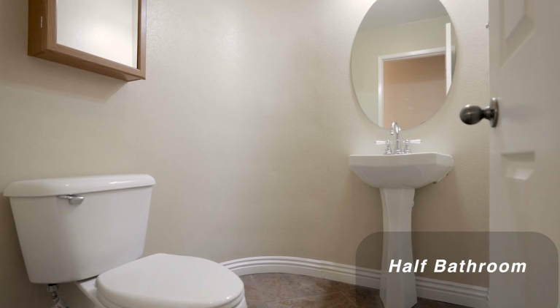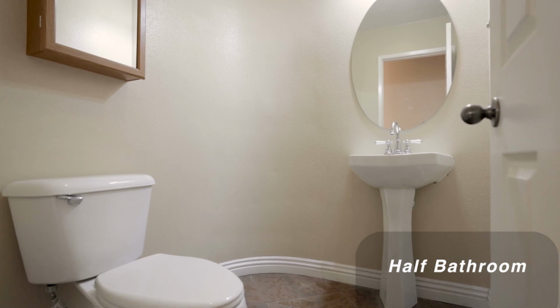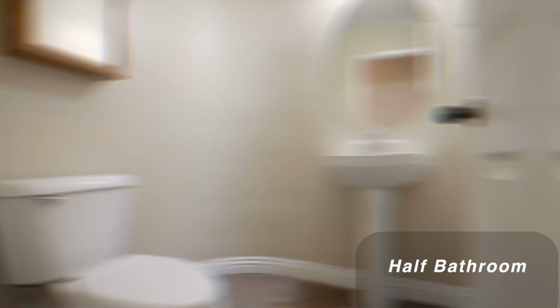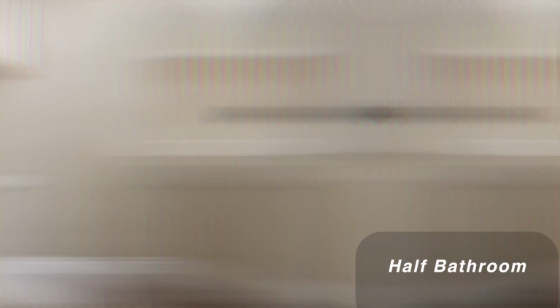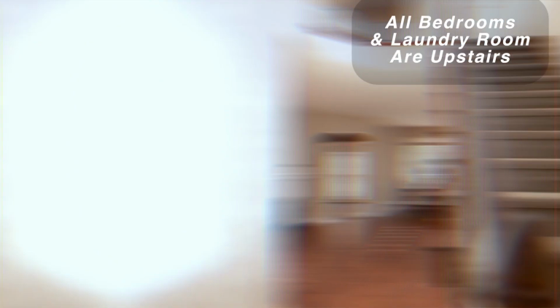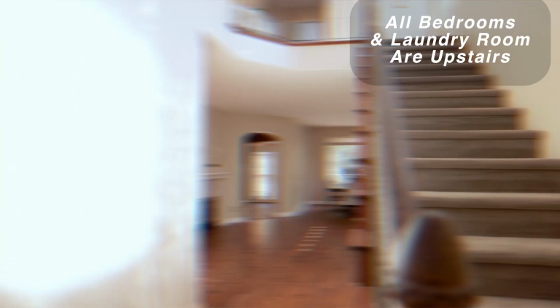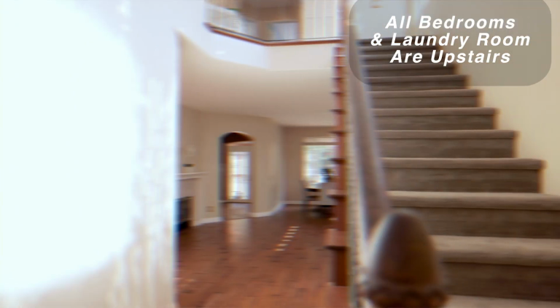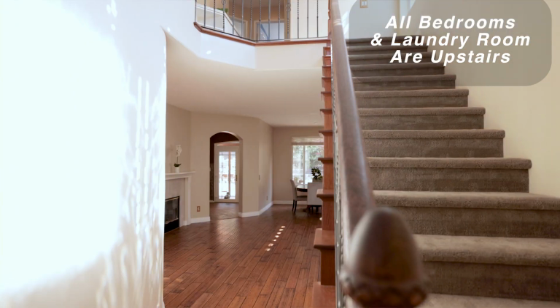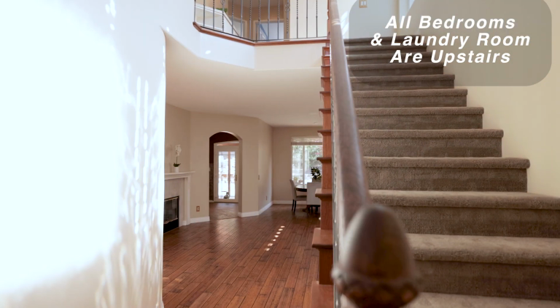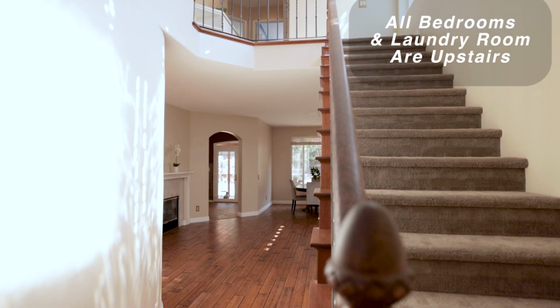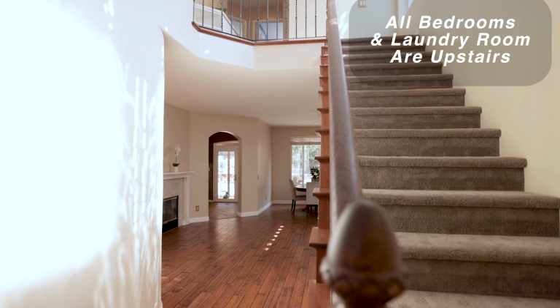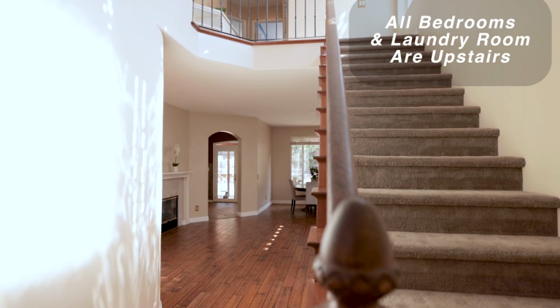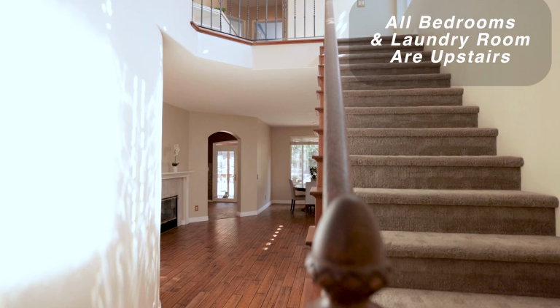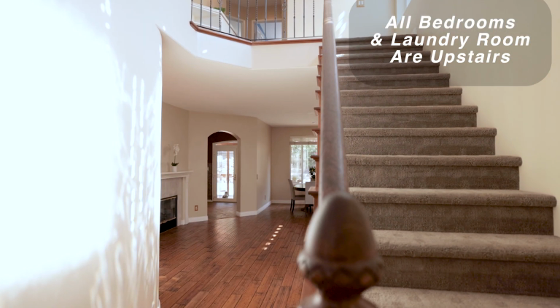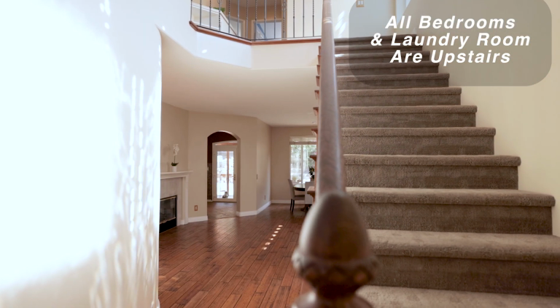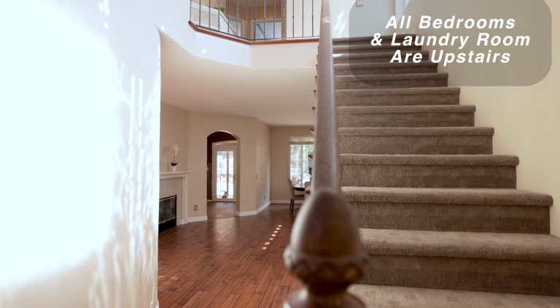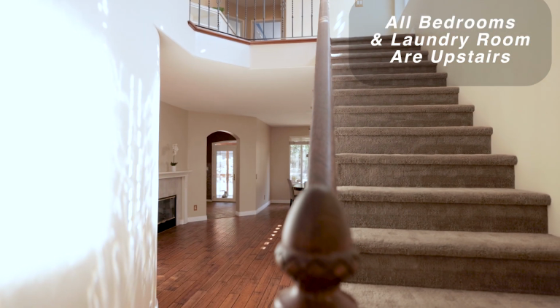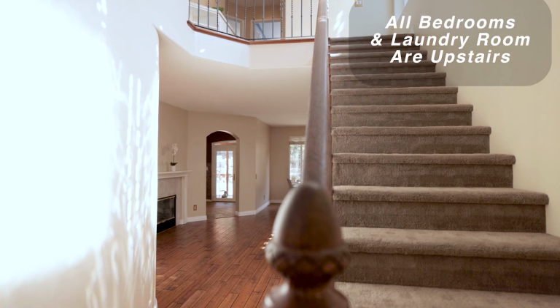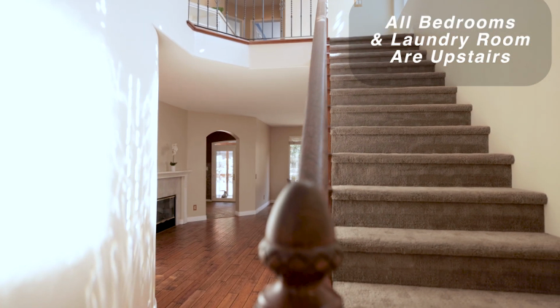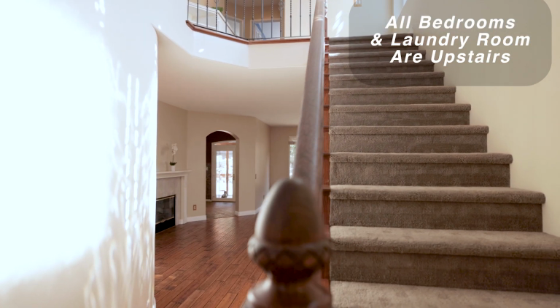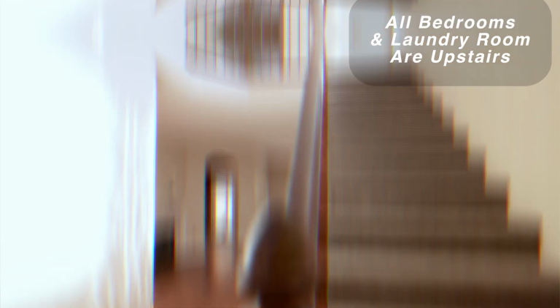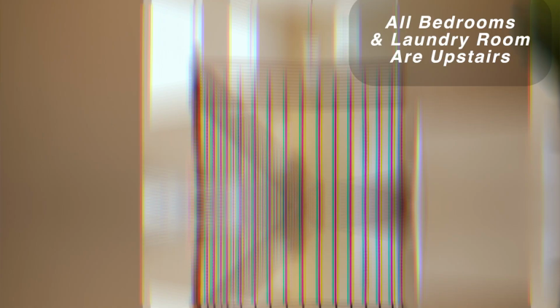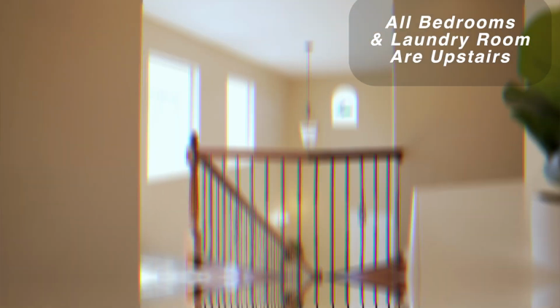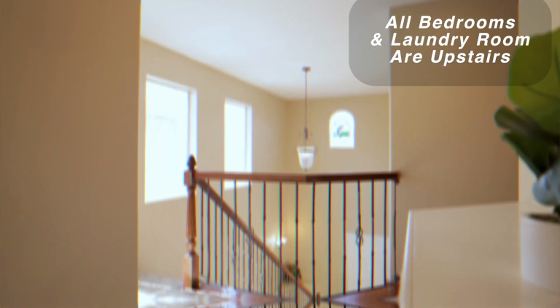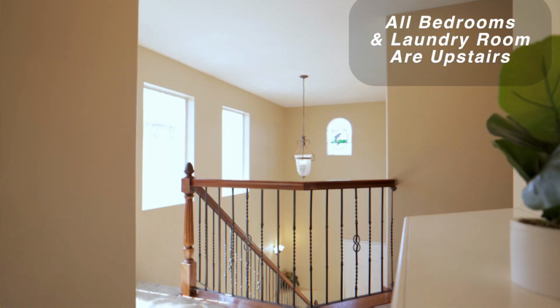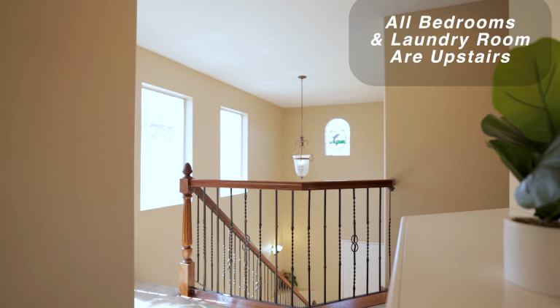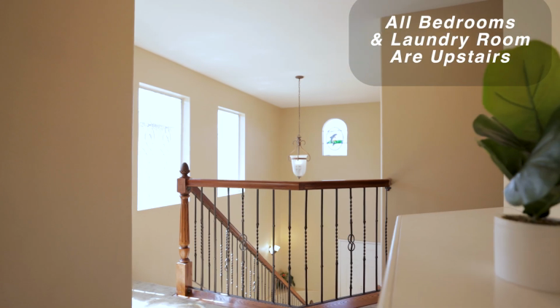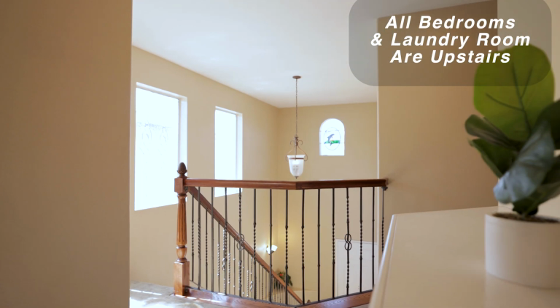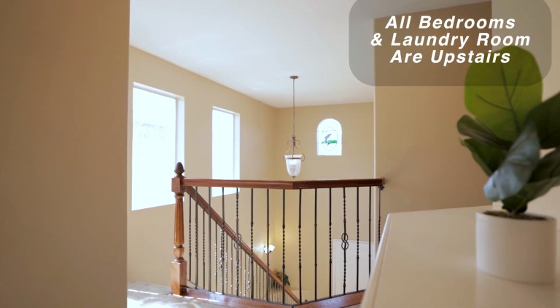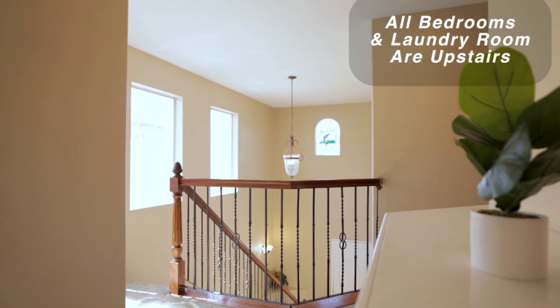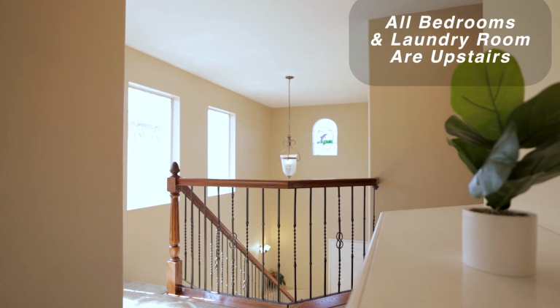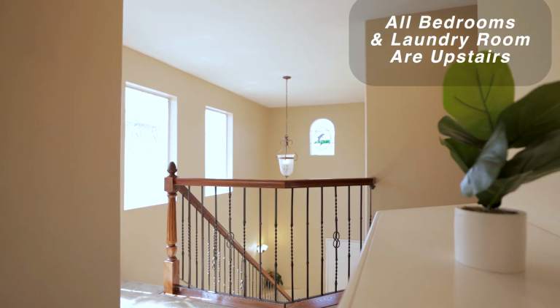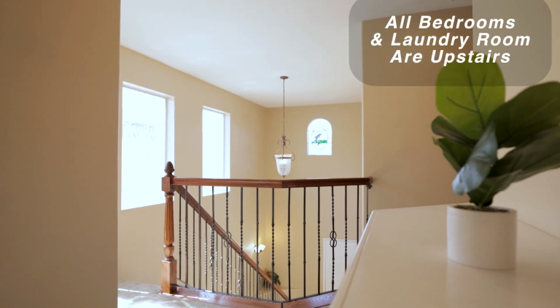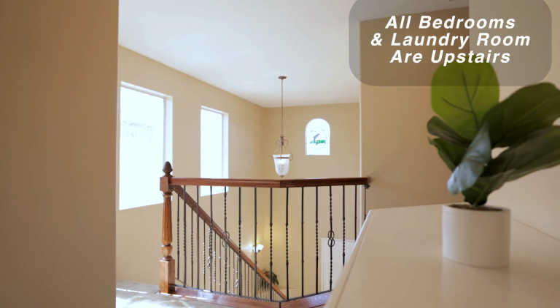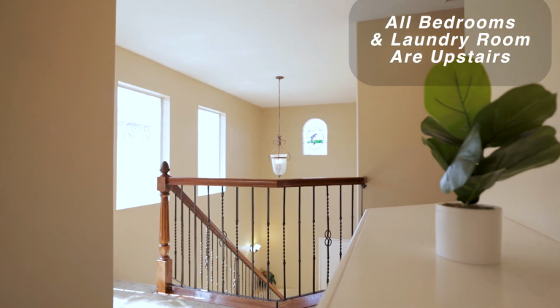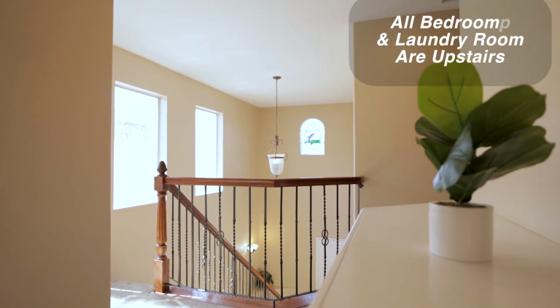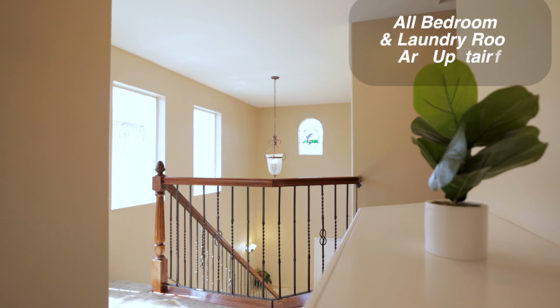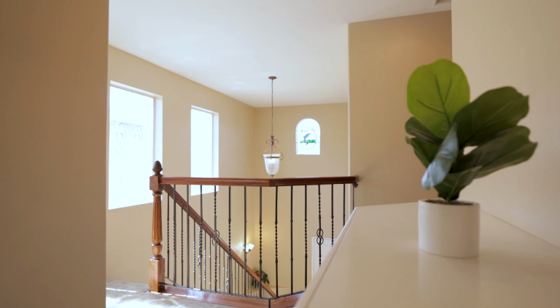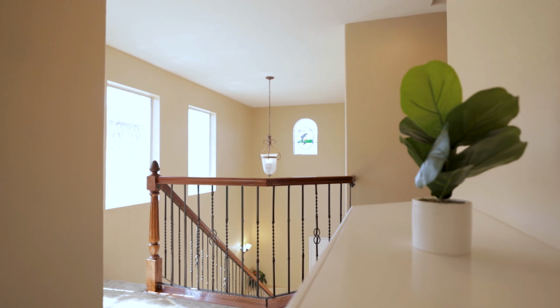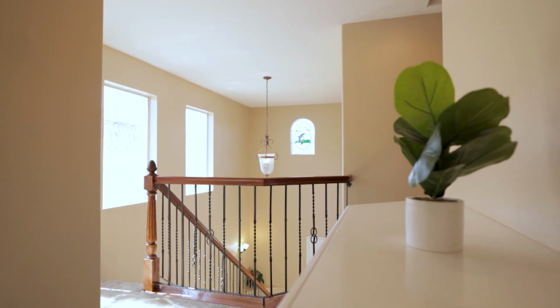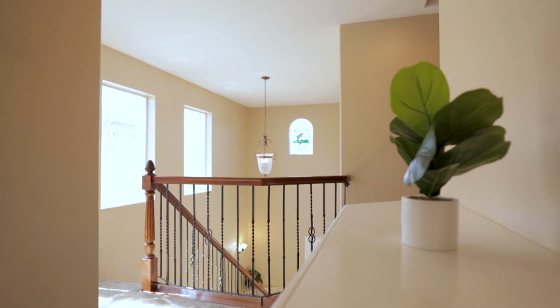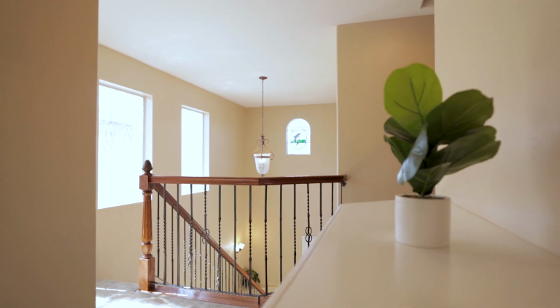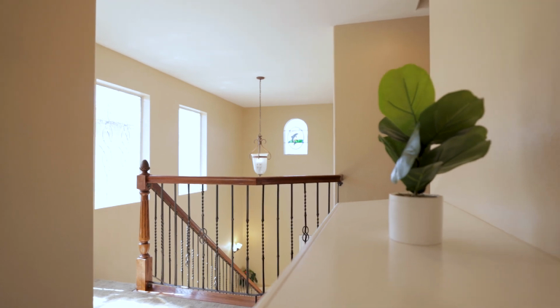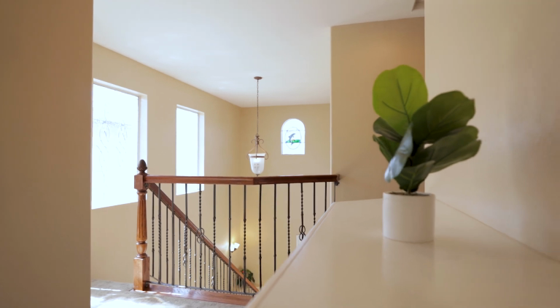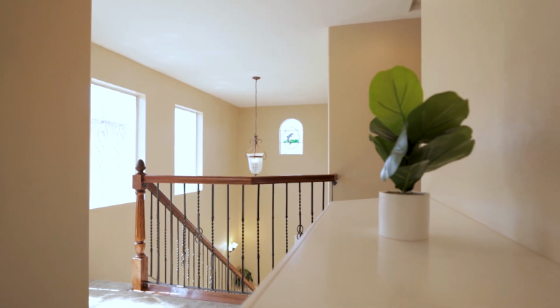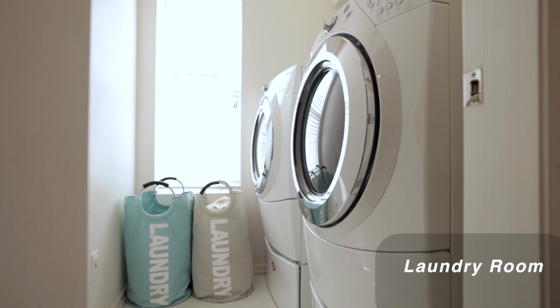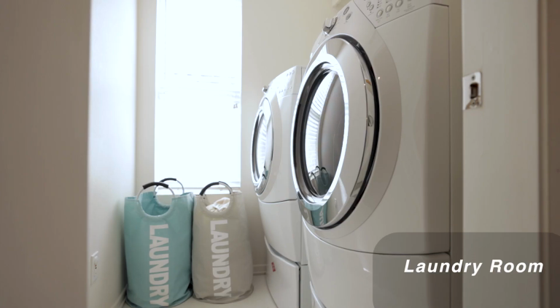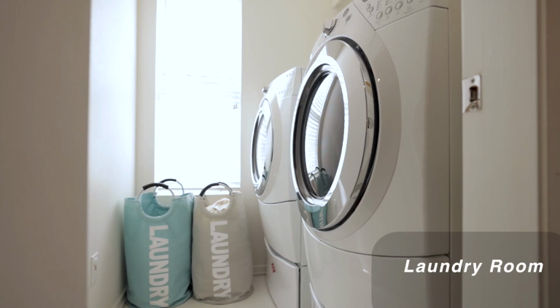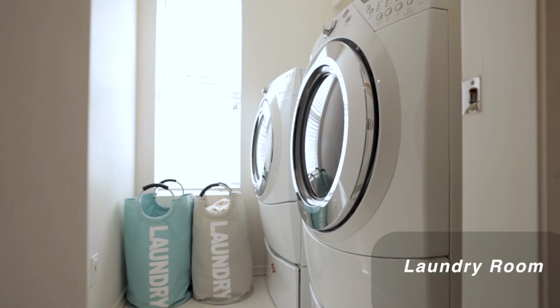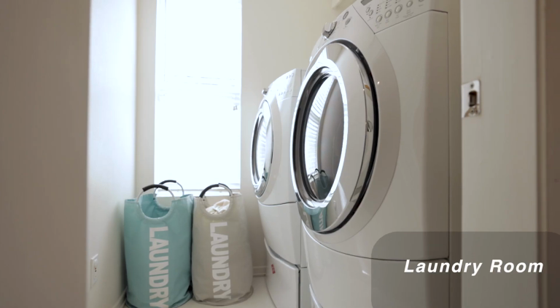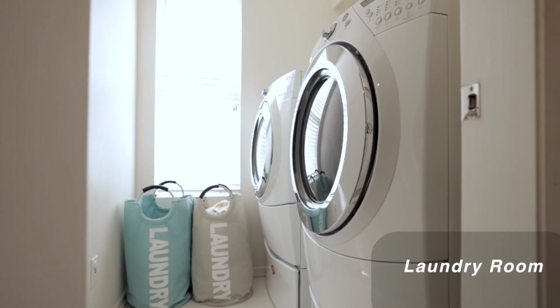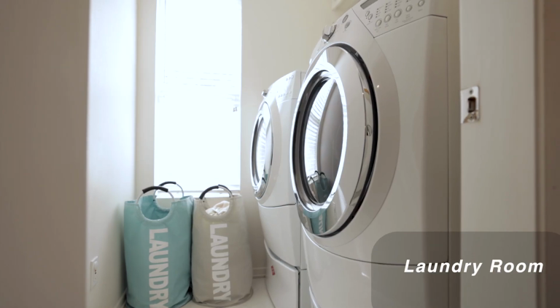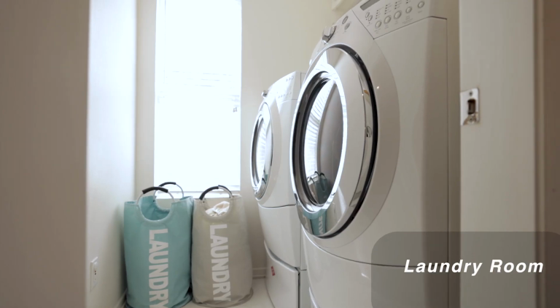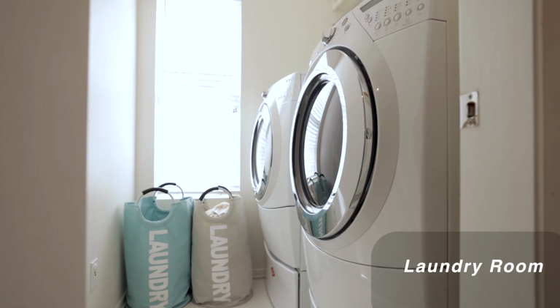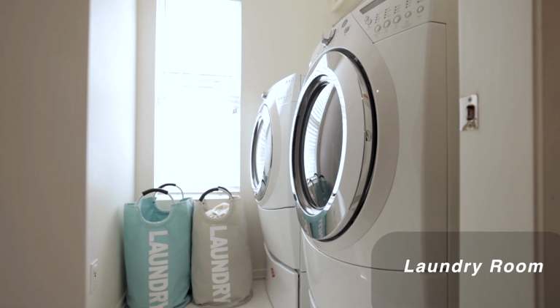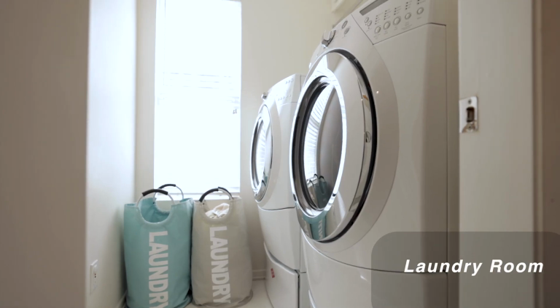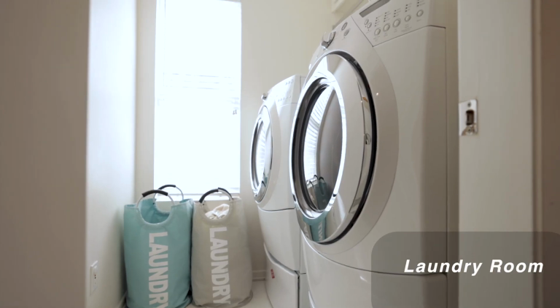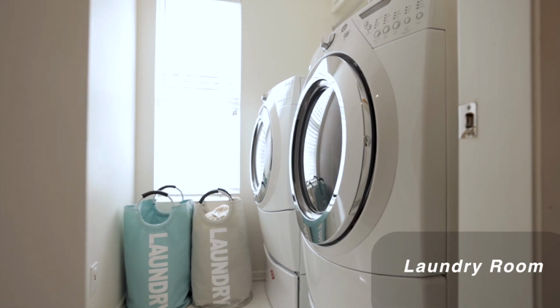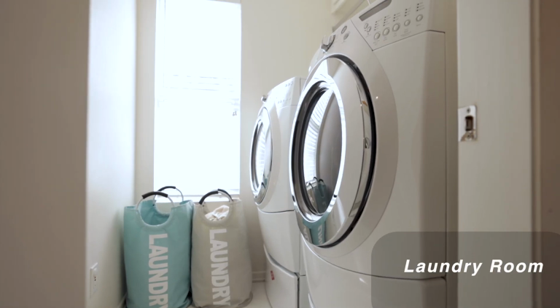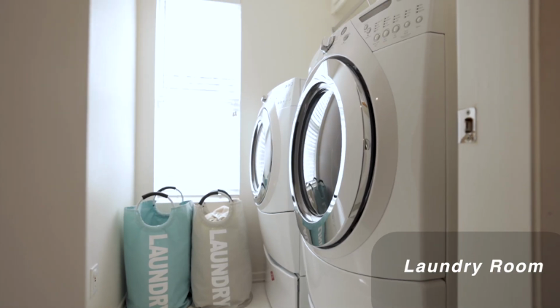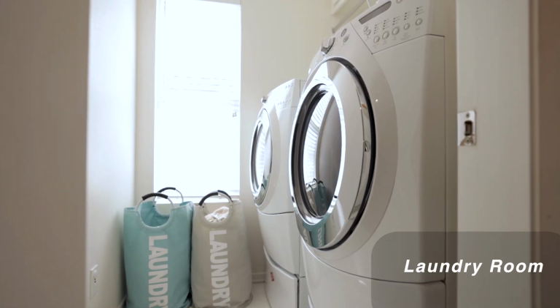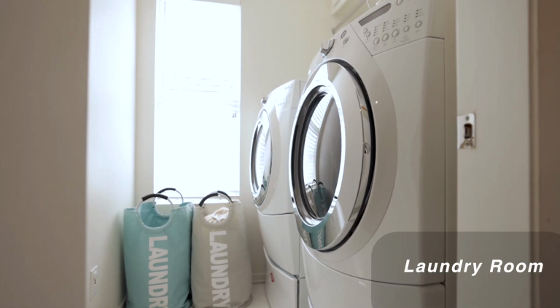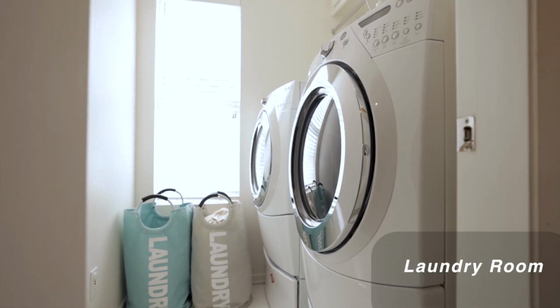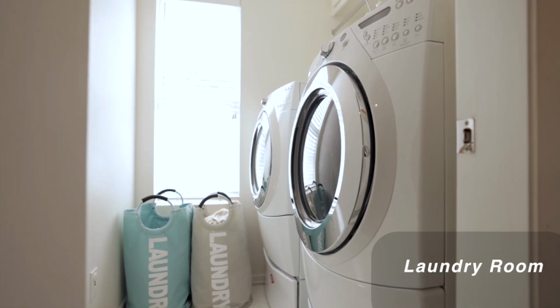As we go up to the second floor, you'll see we have four spacious bedrooms and easy access to the laundry room.